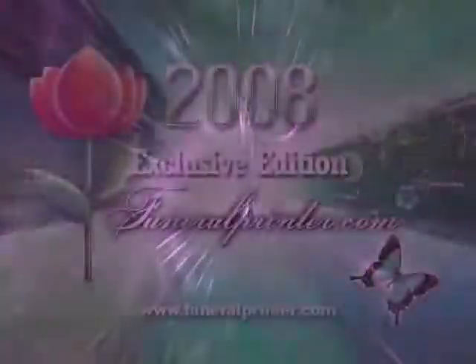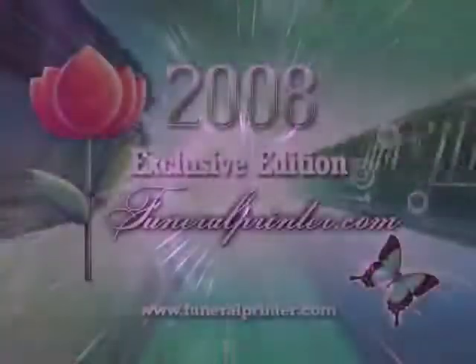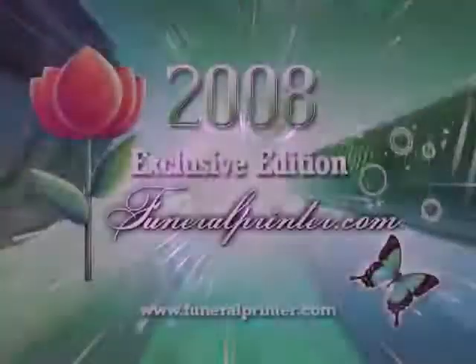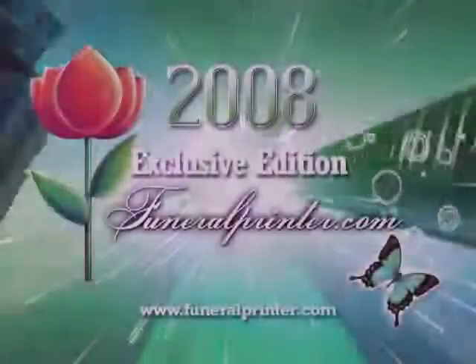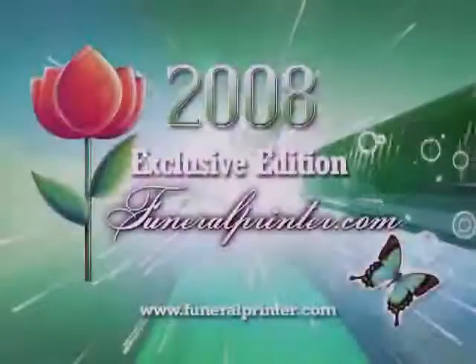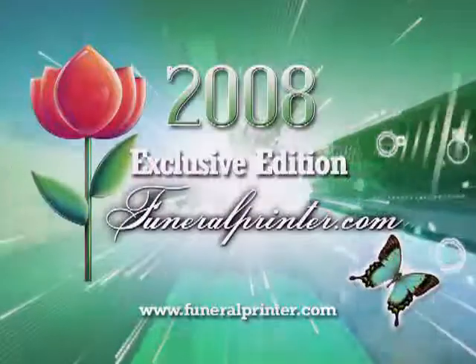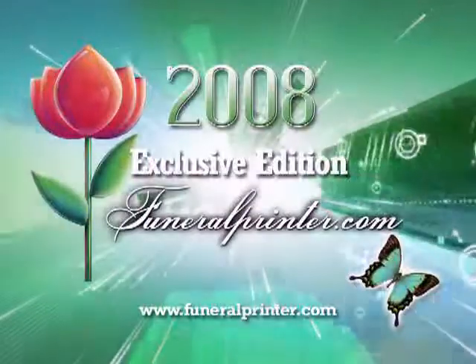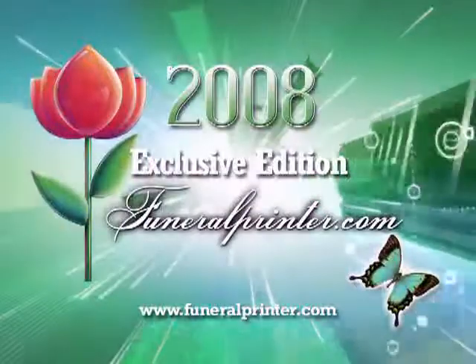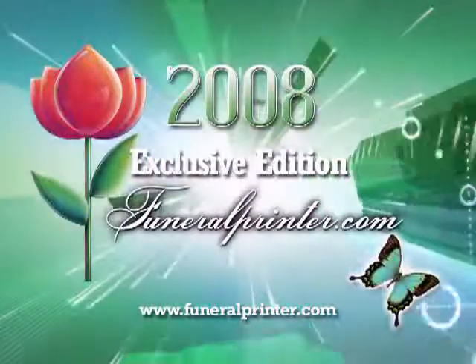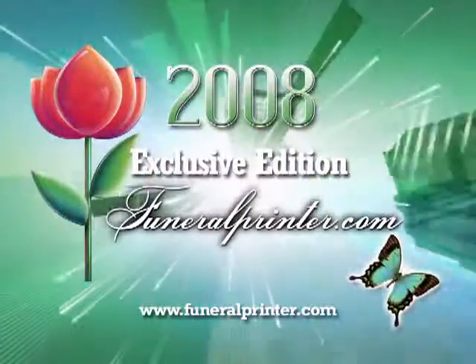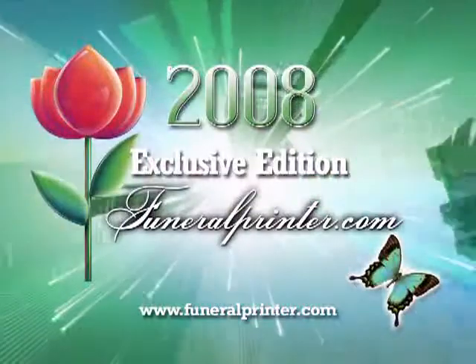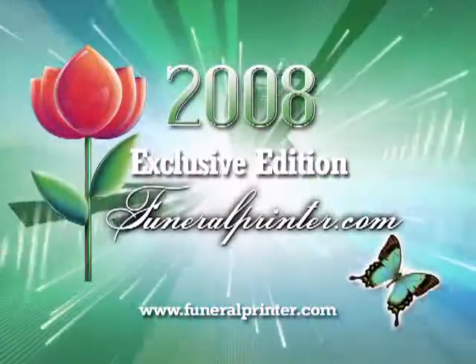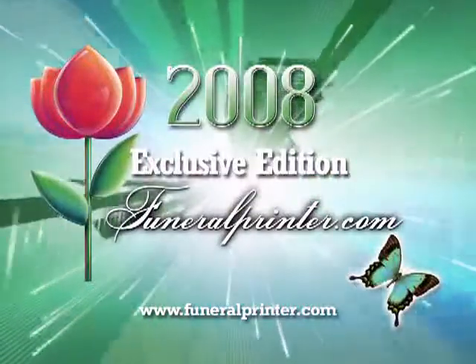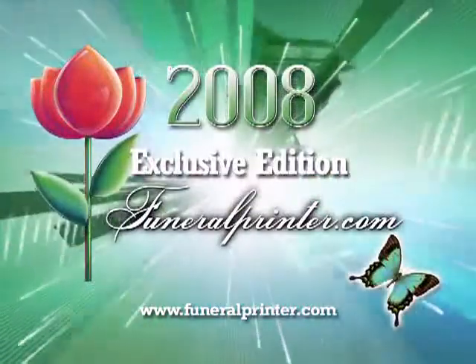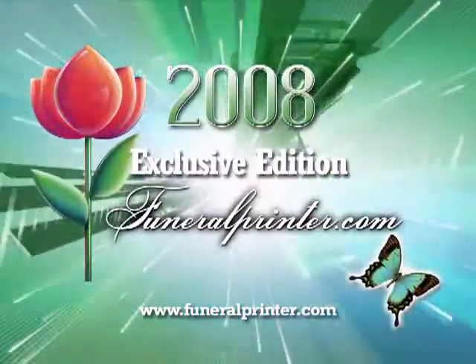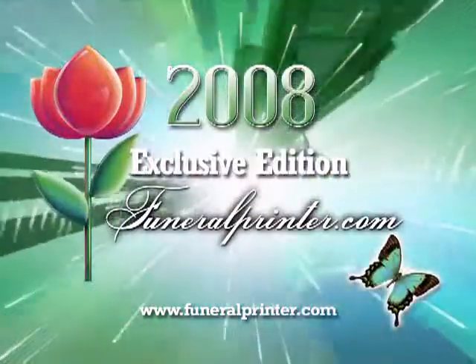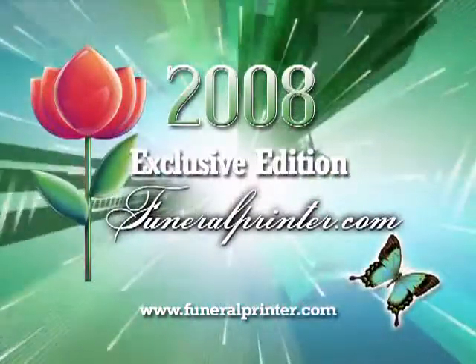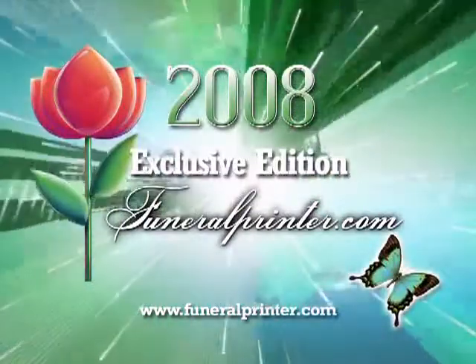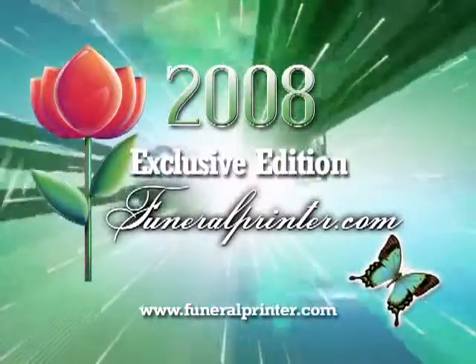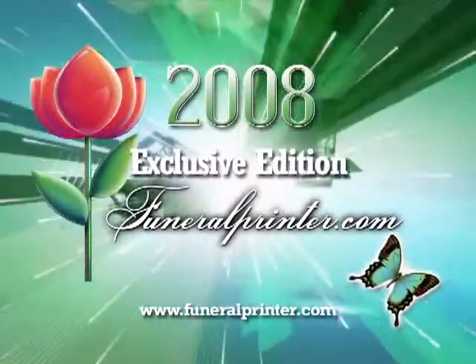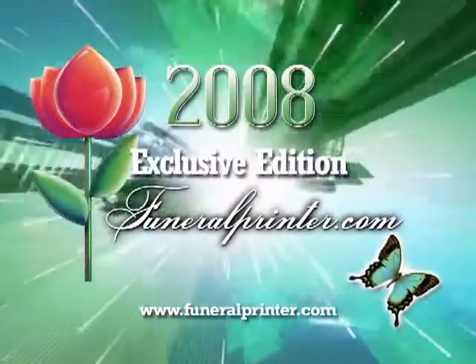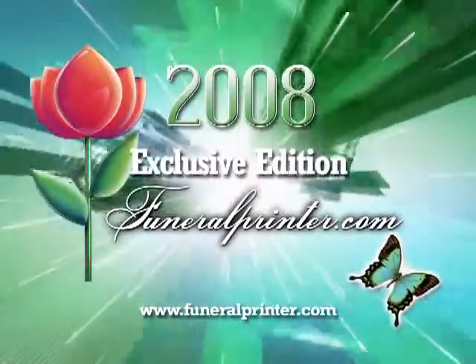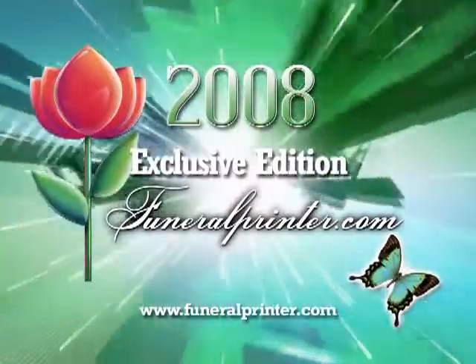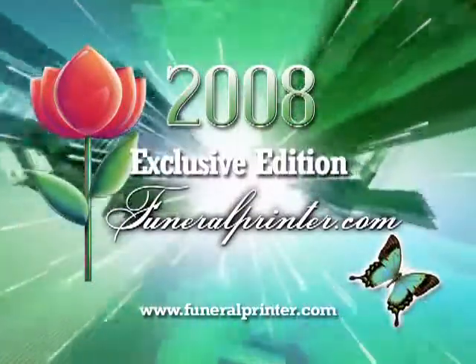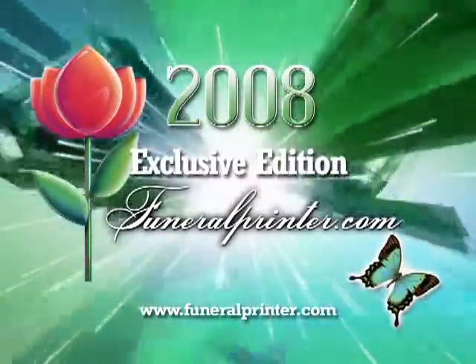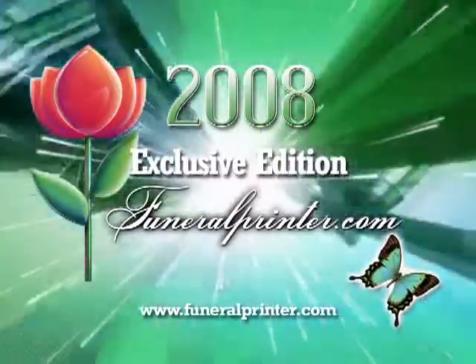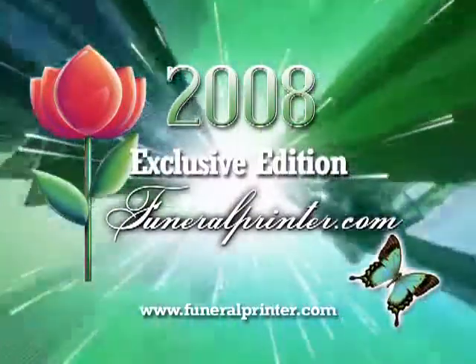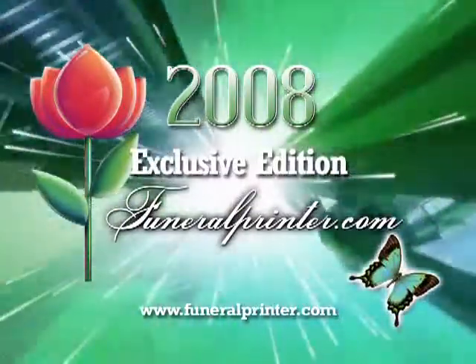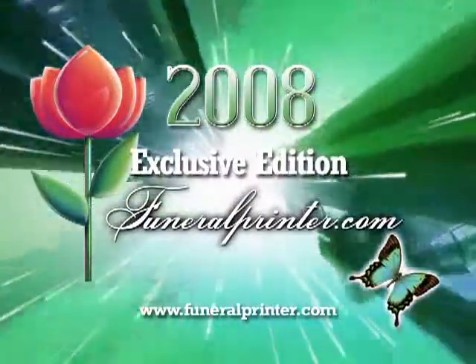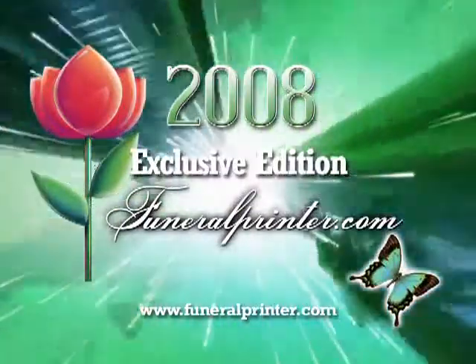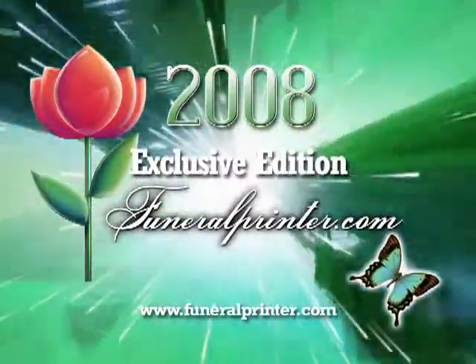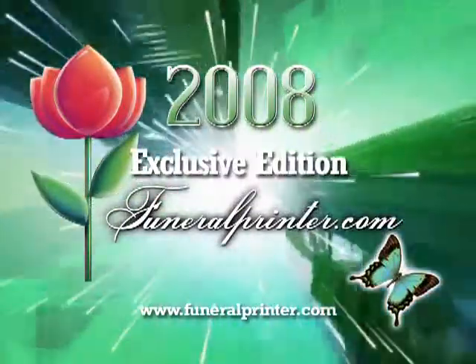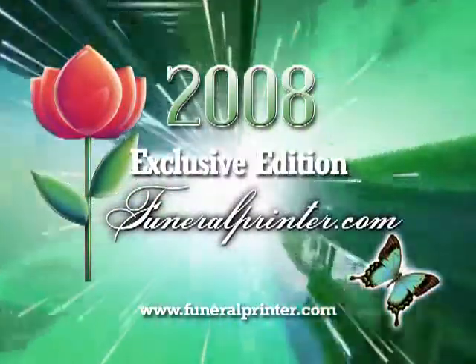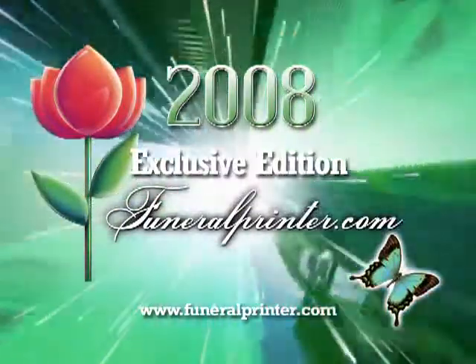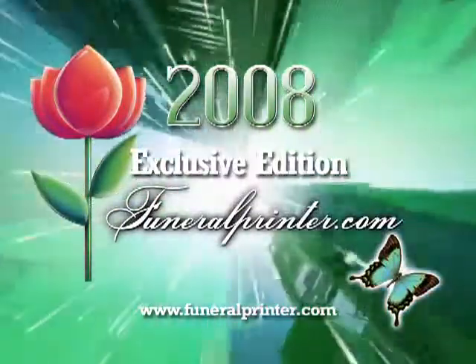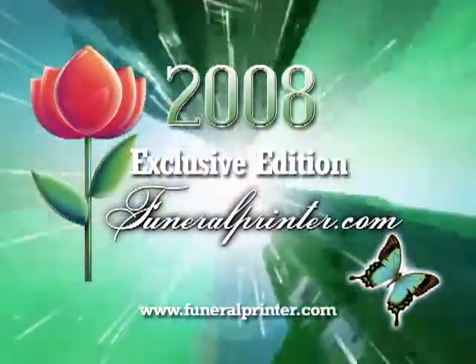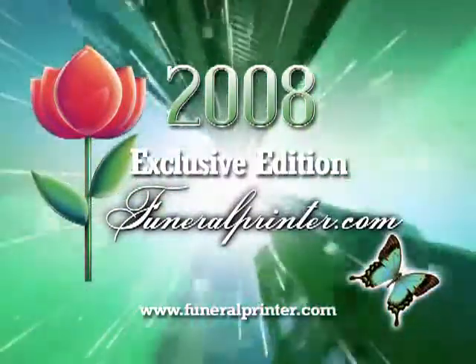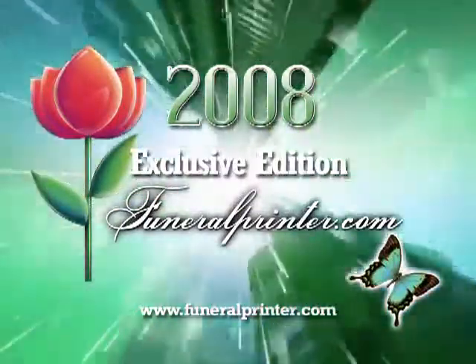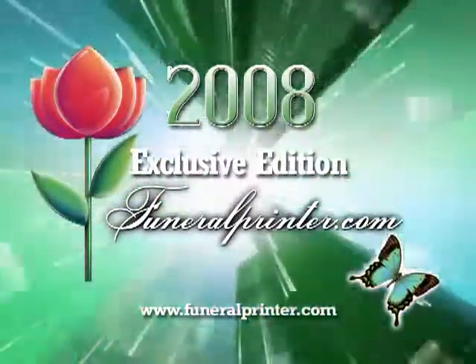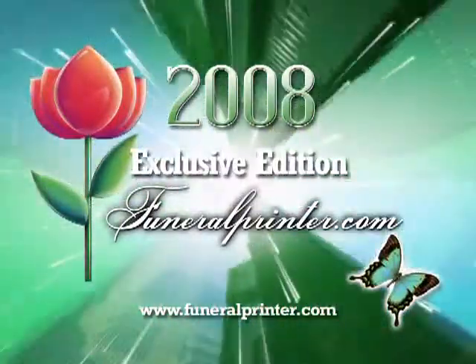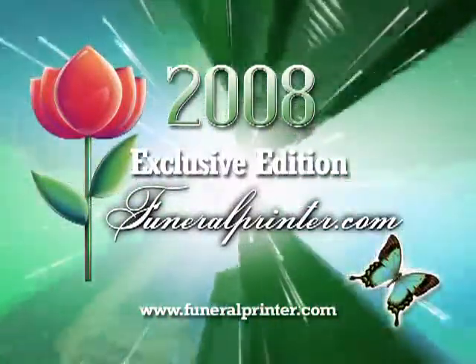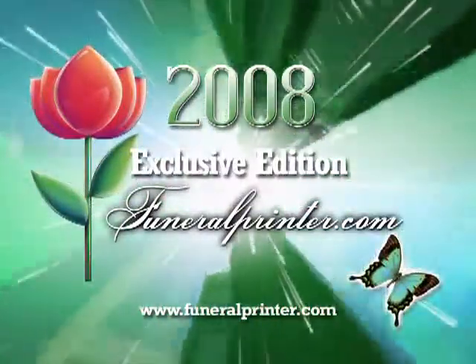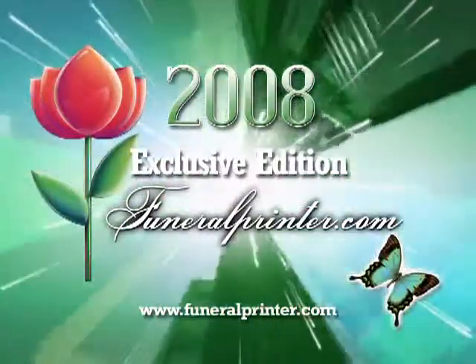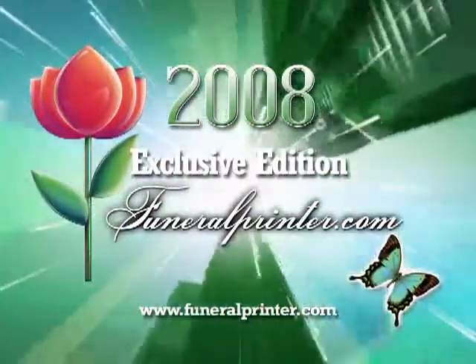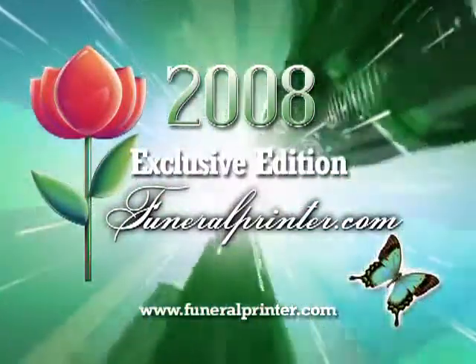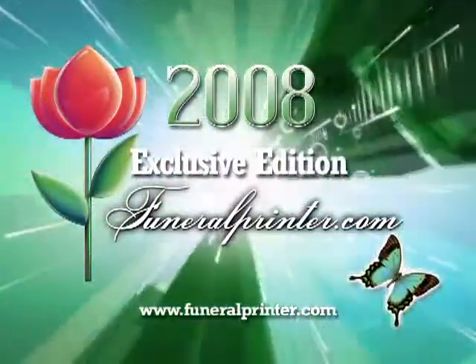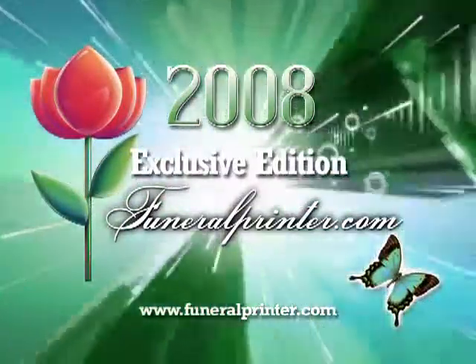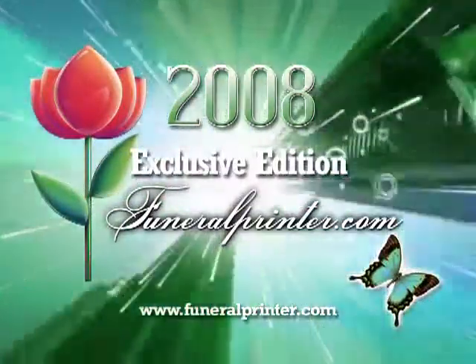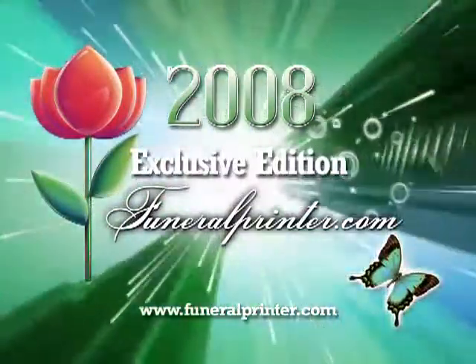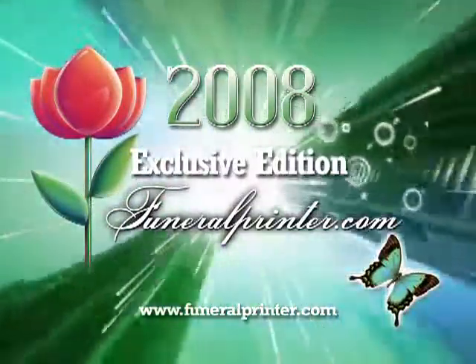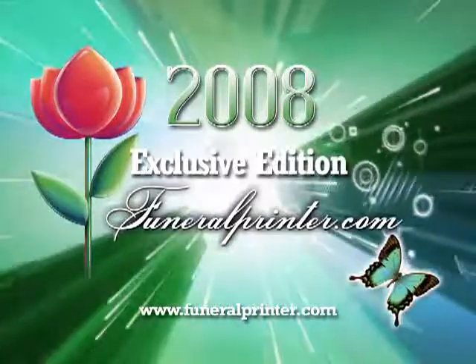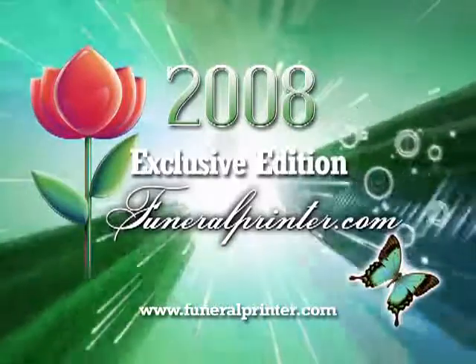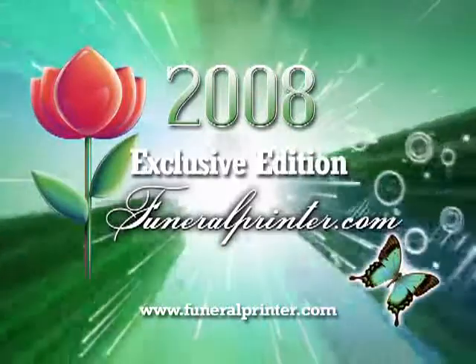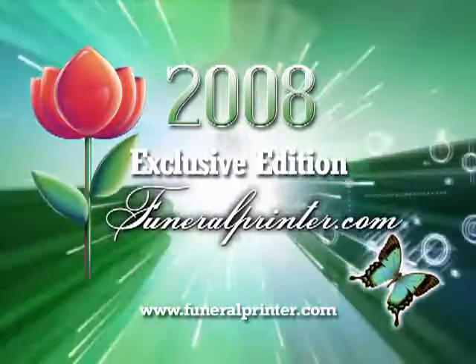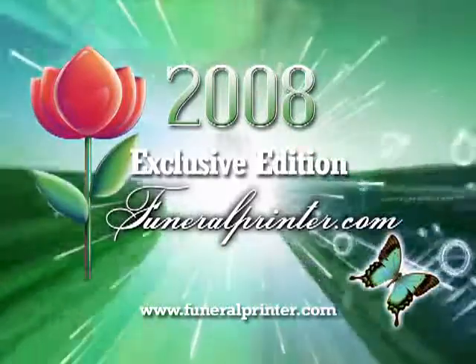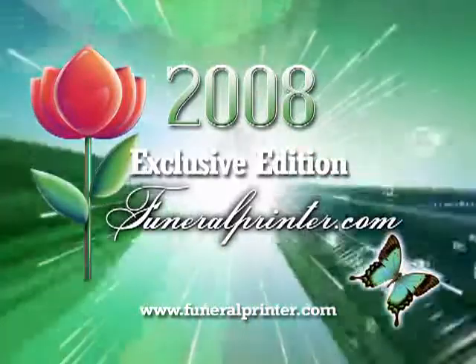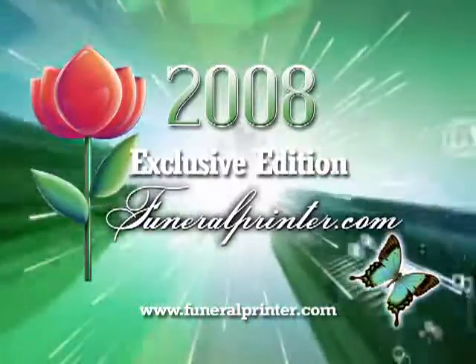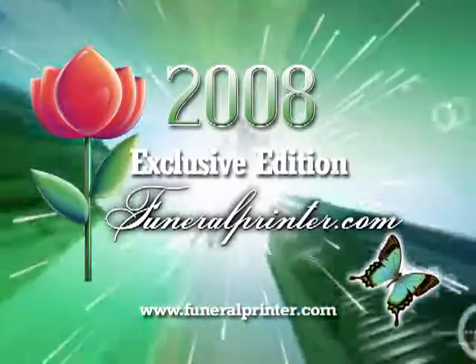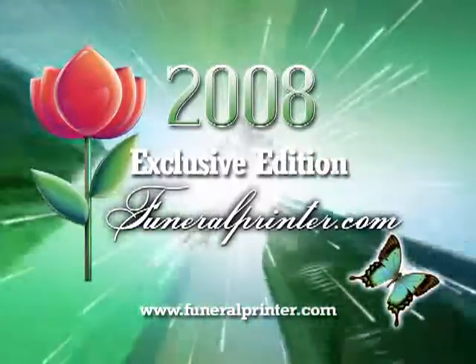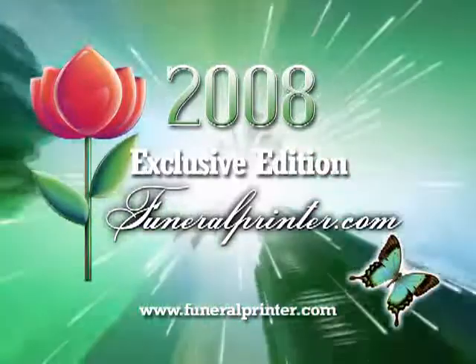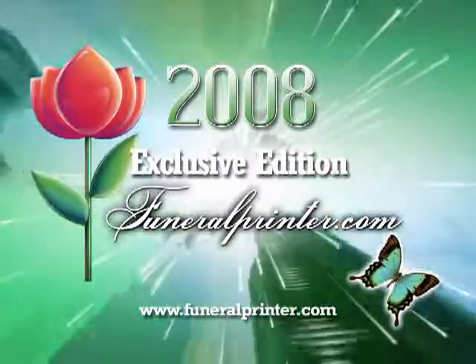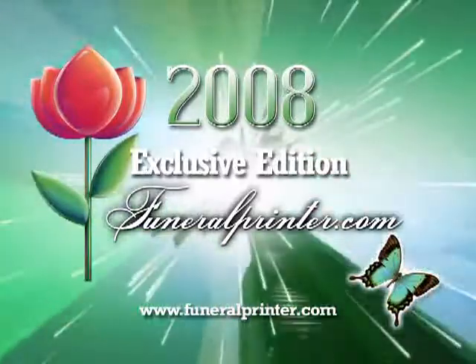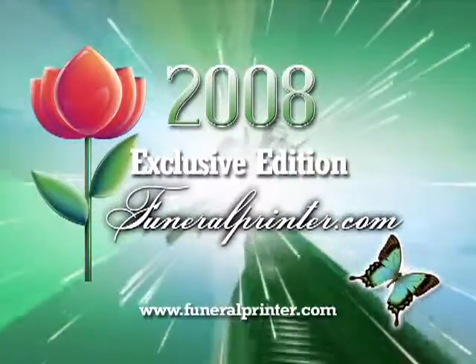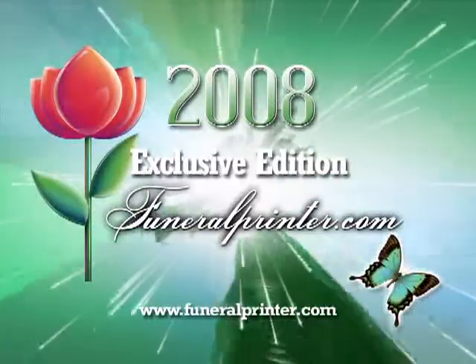Thank you for watching this presentation. Get your copy of Funeral Printer Exclusive Edition today.